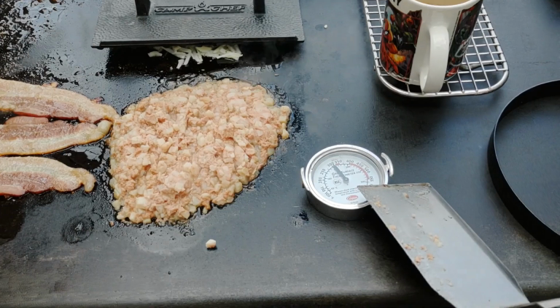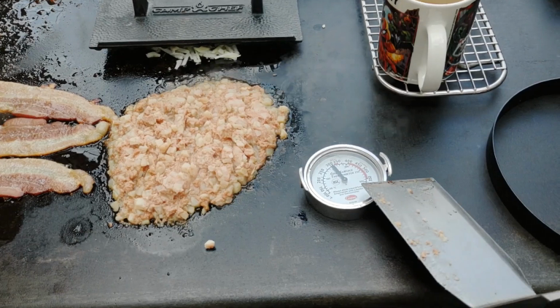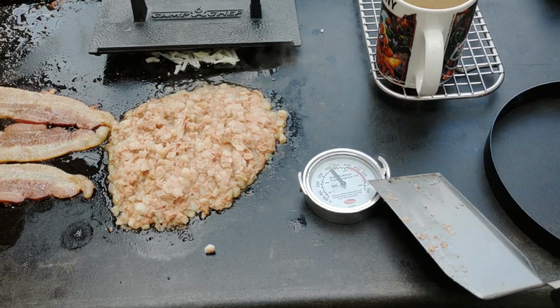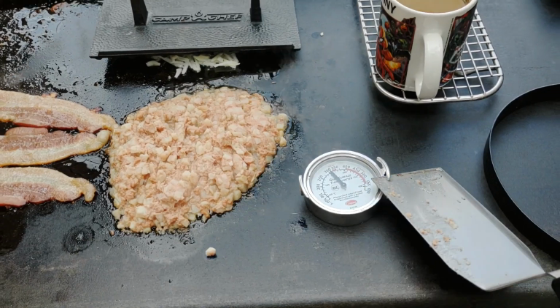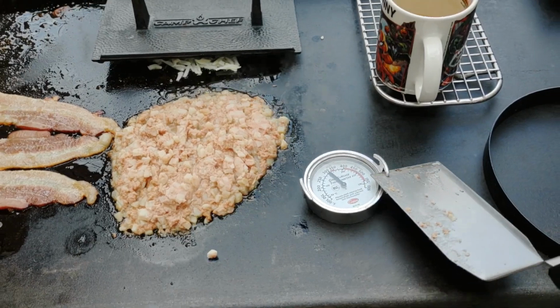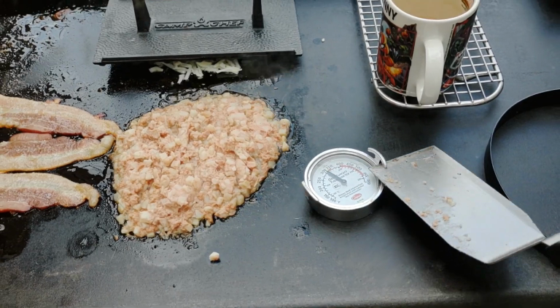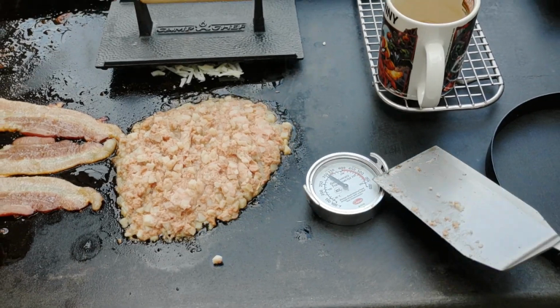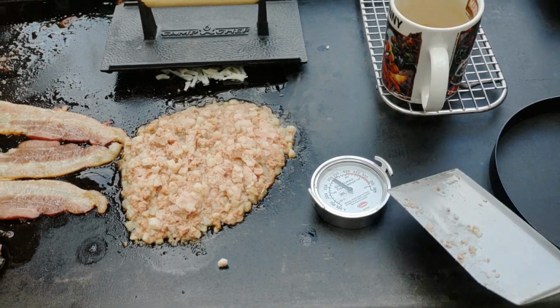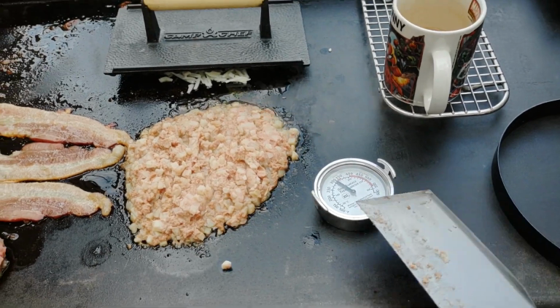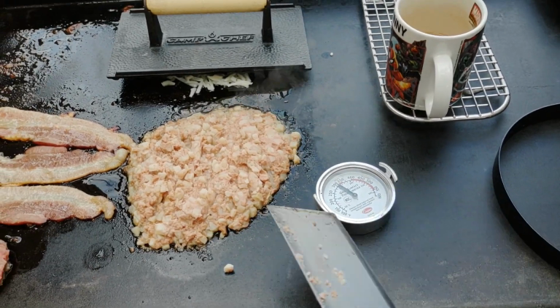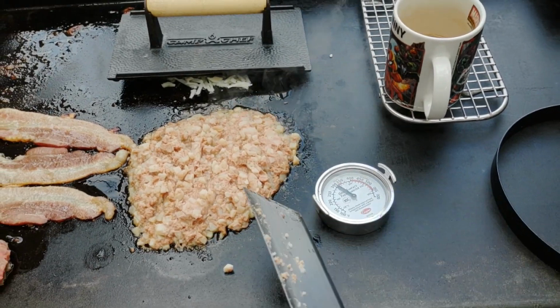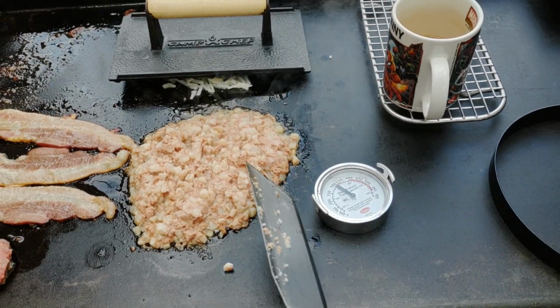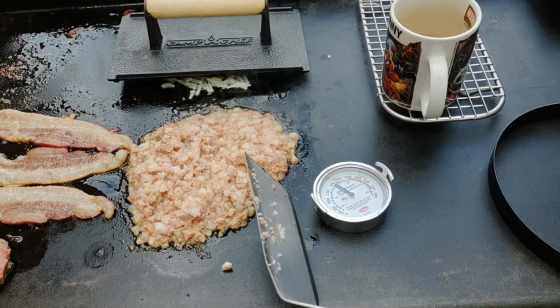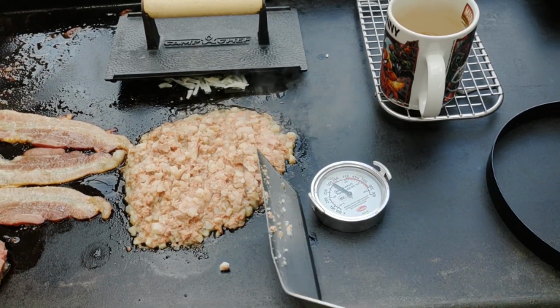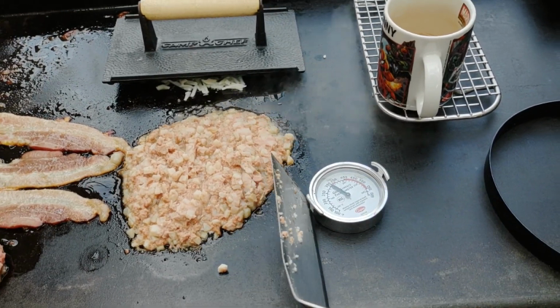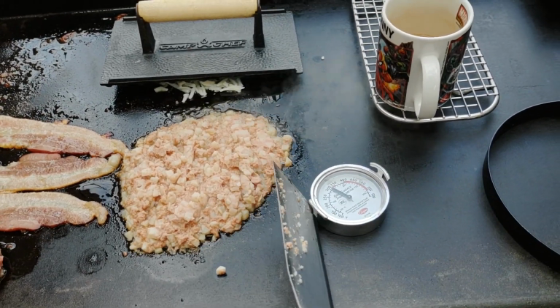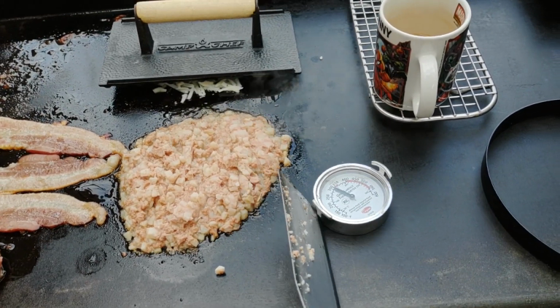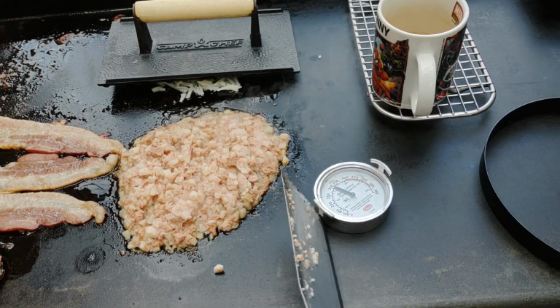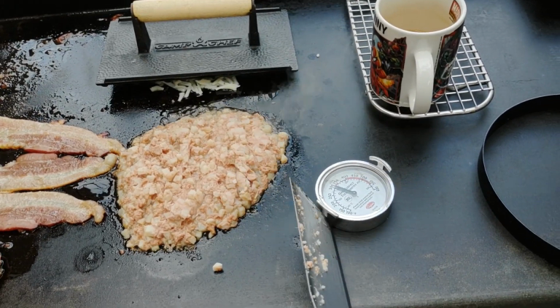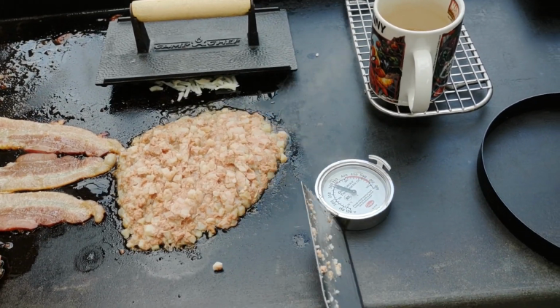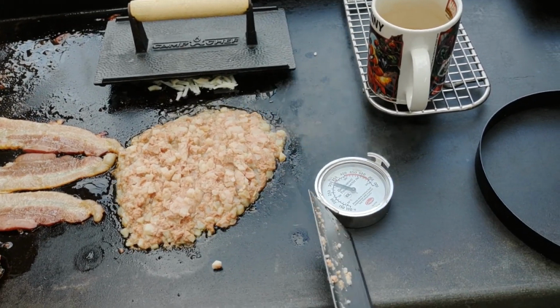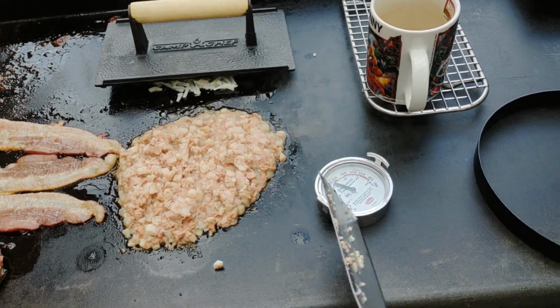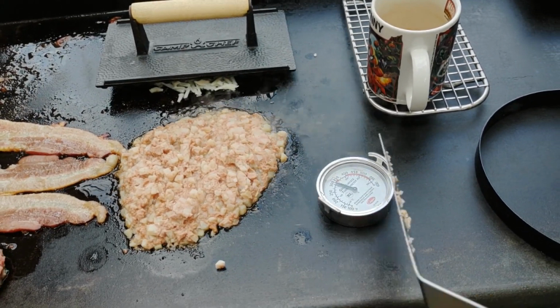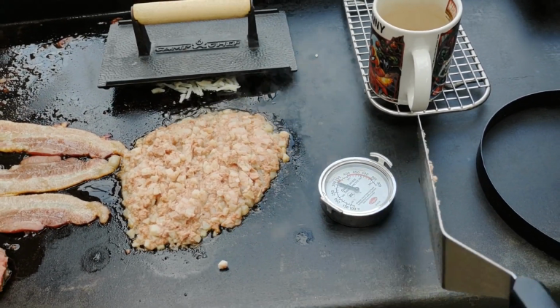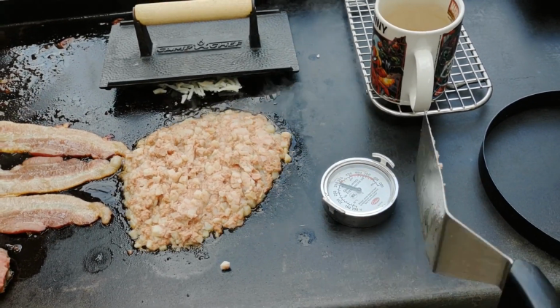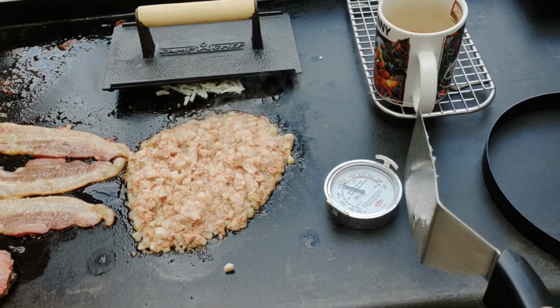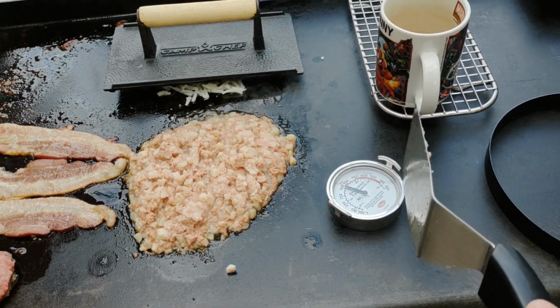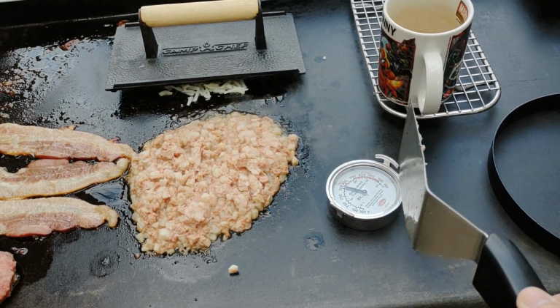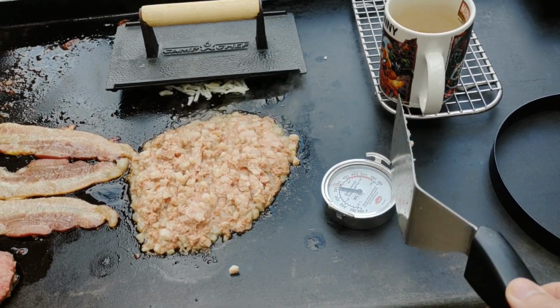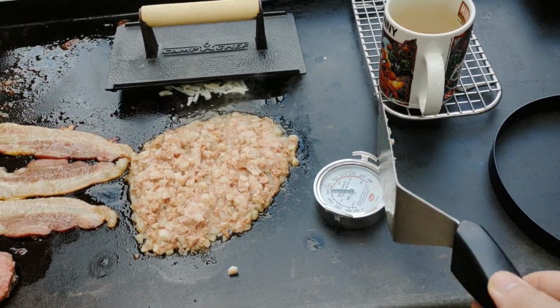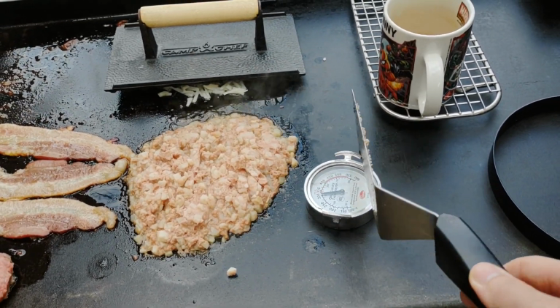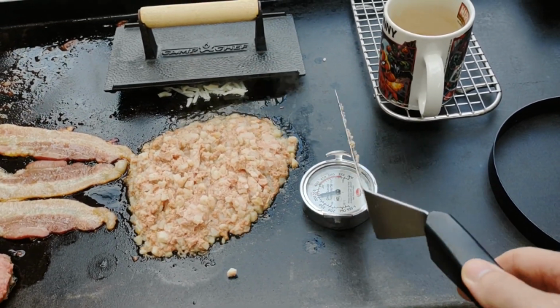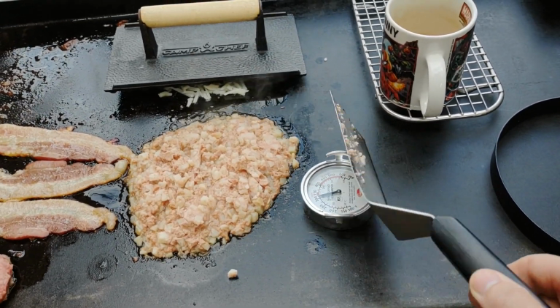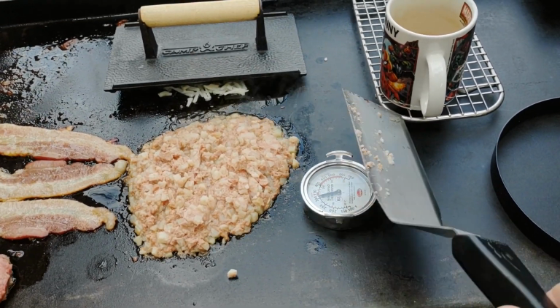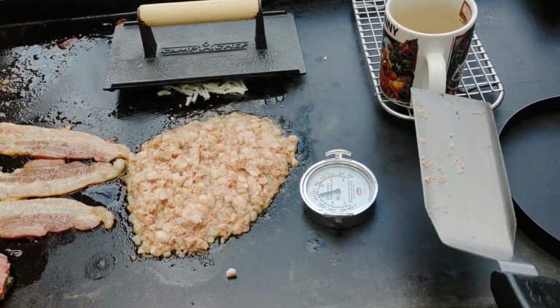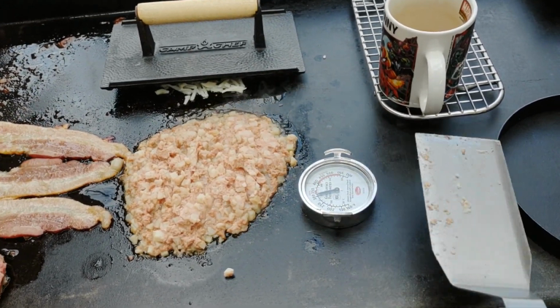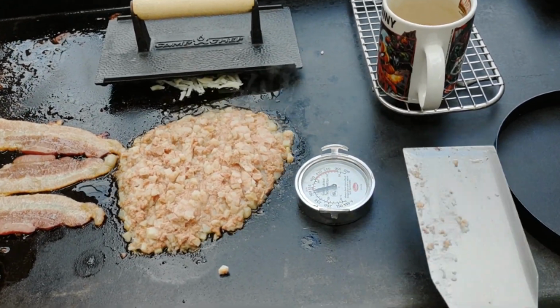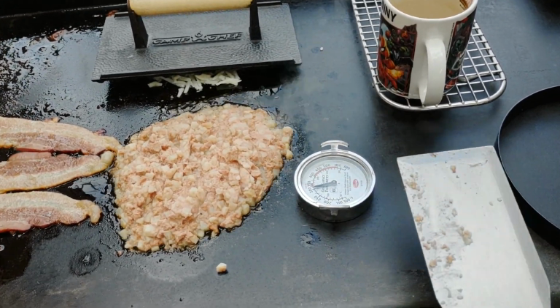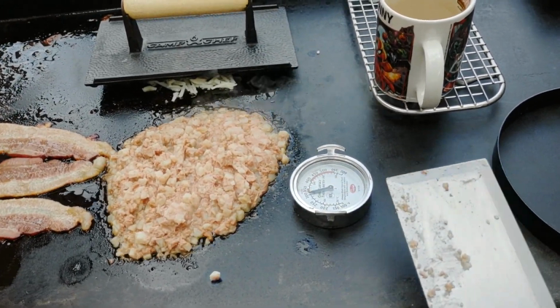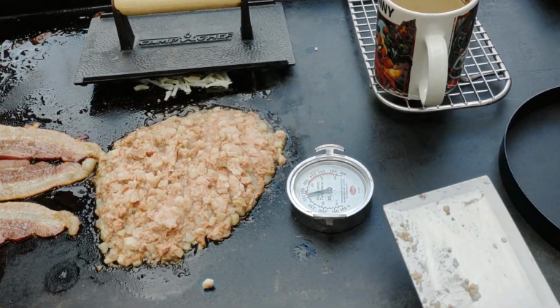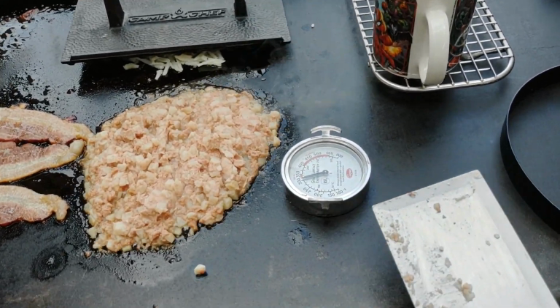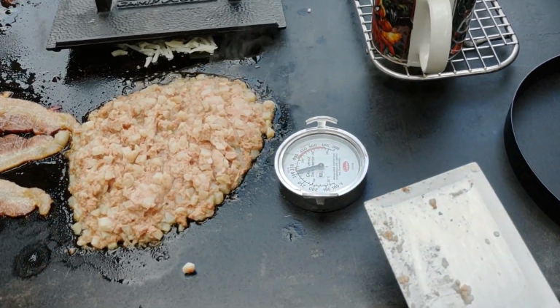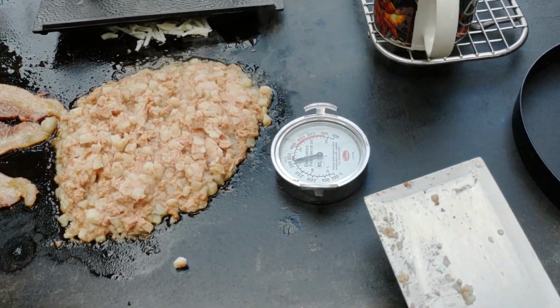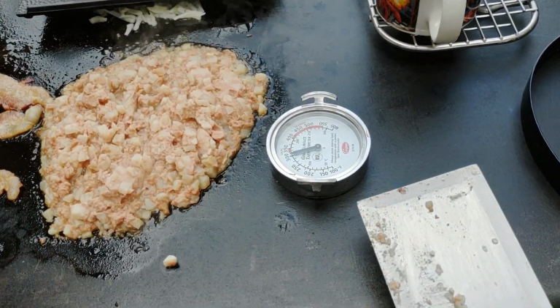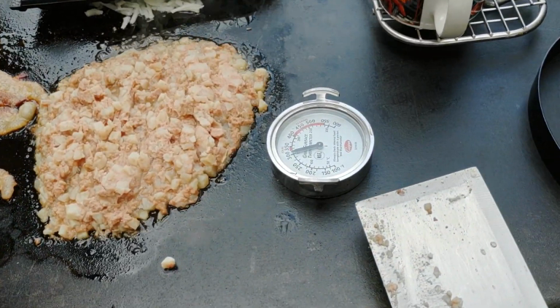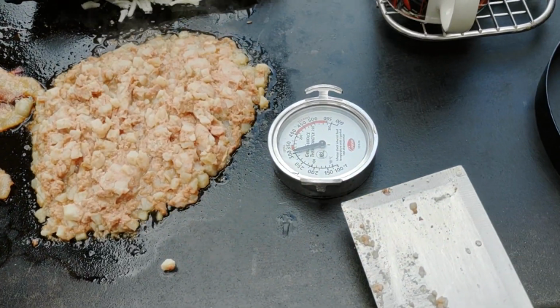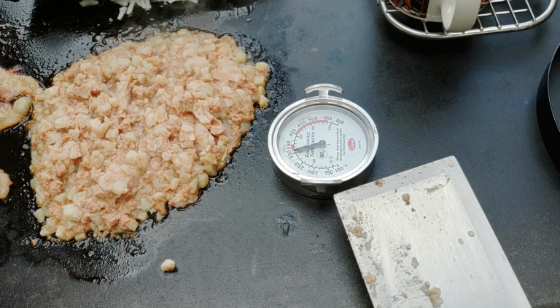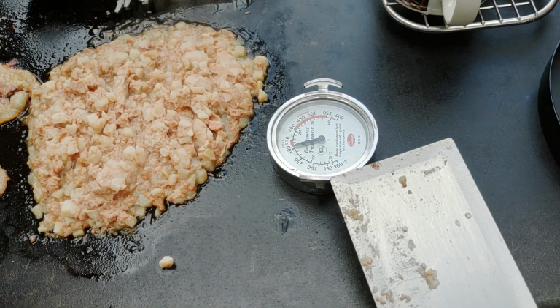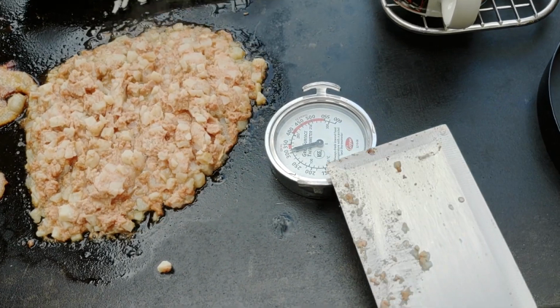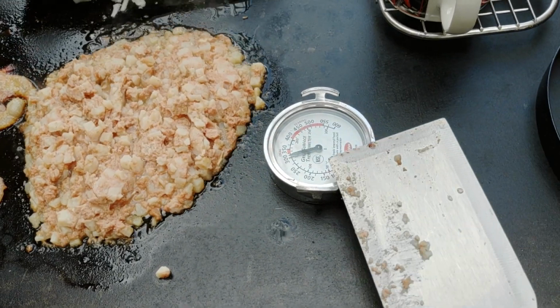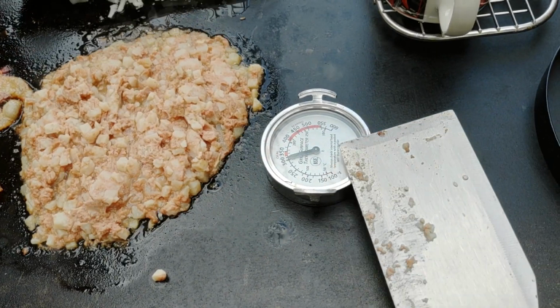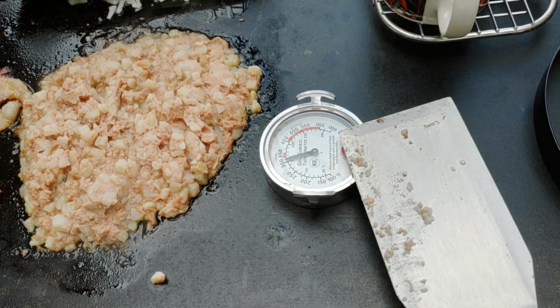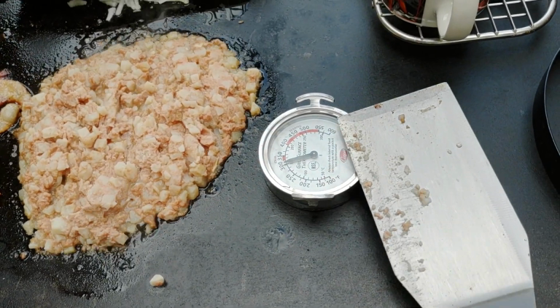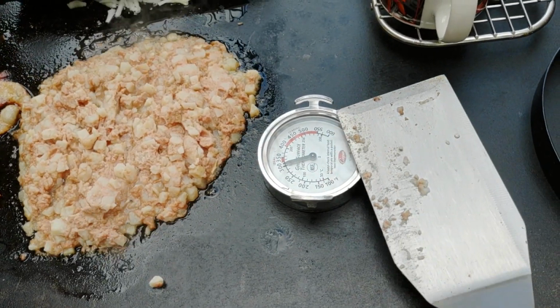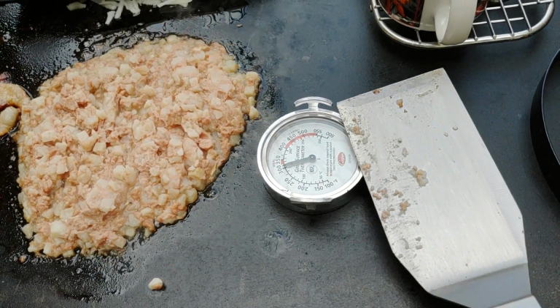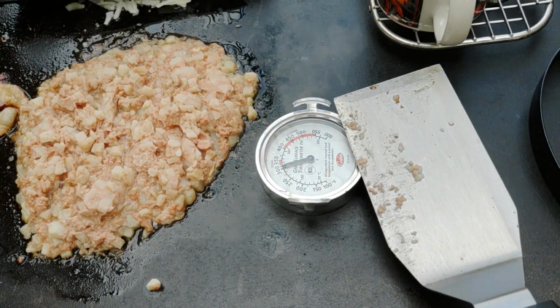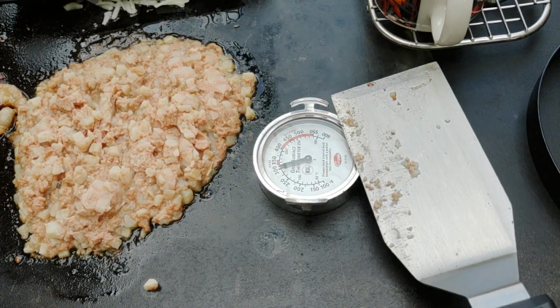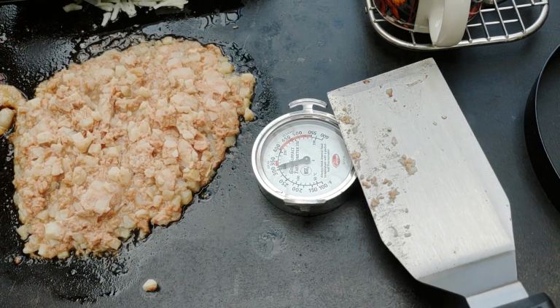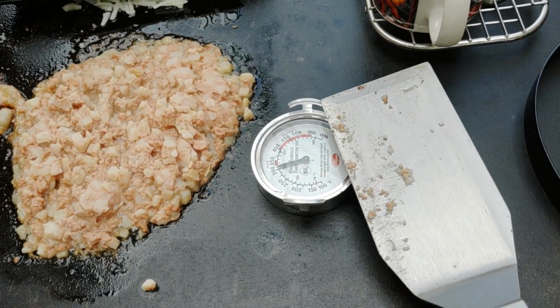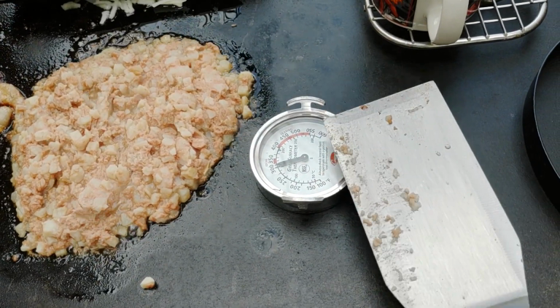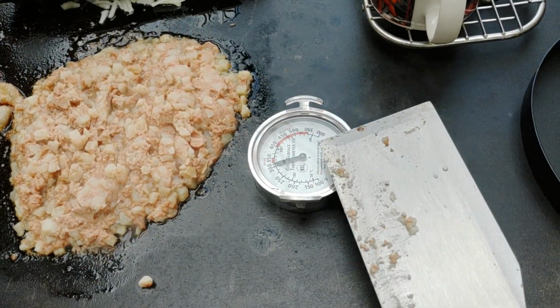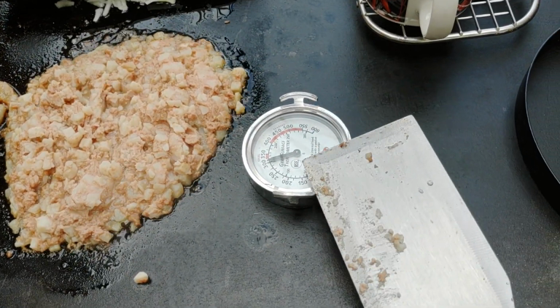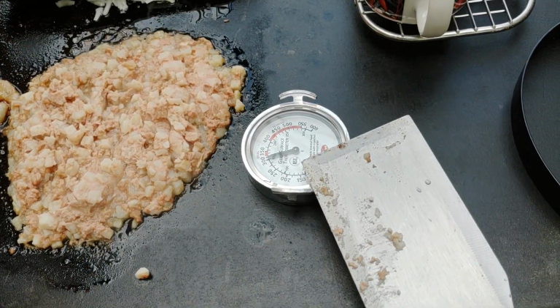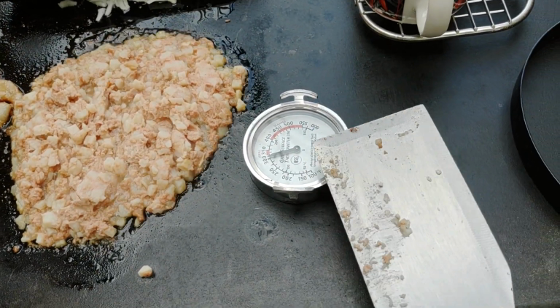I got a new toy for the griddle. My wife's like, how many accessories do you need? I'm like, as many as they sell for the griddle.